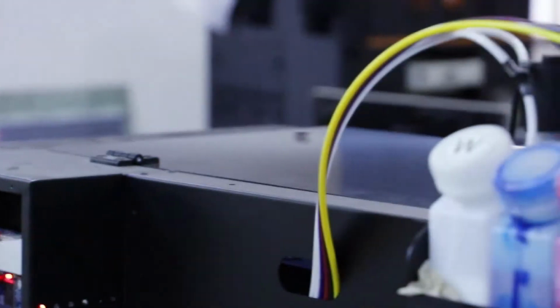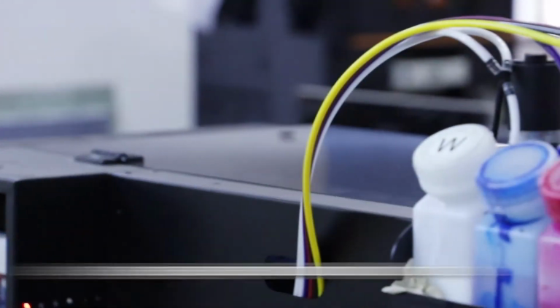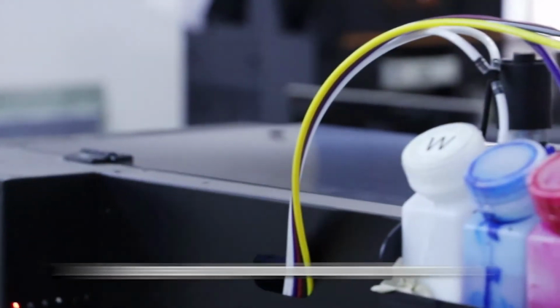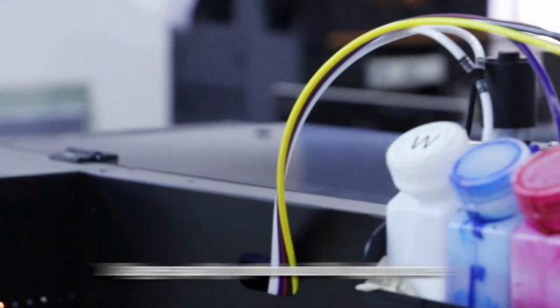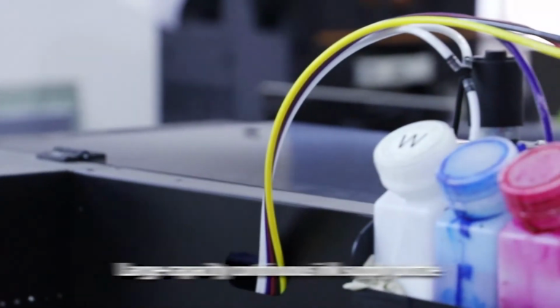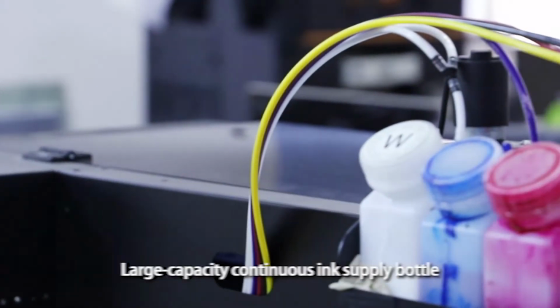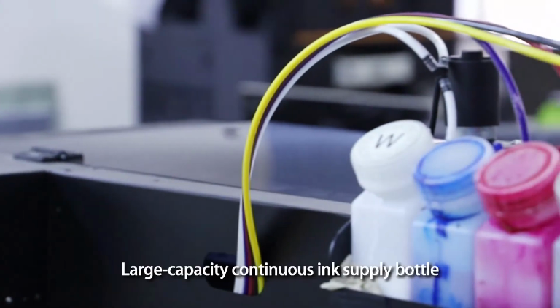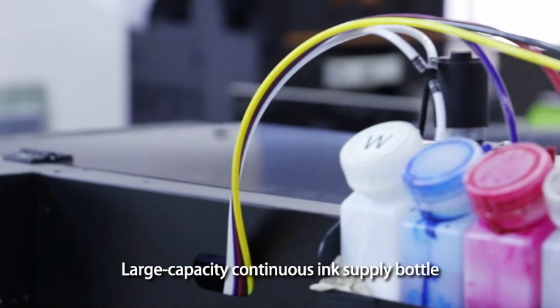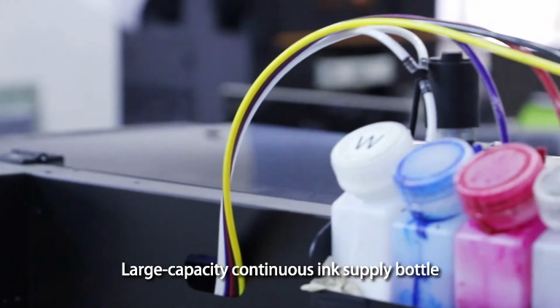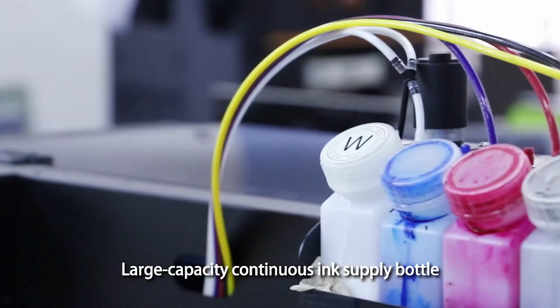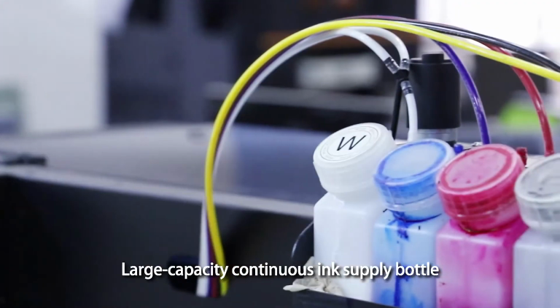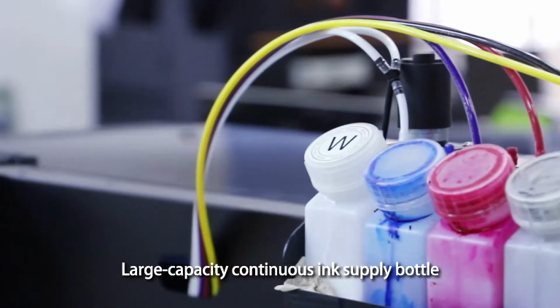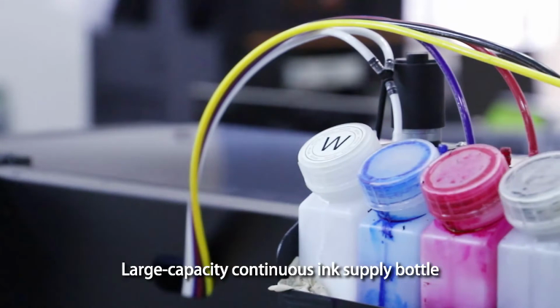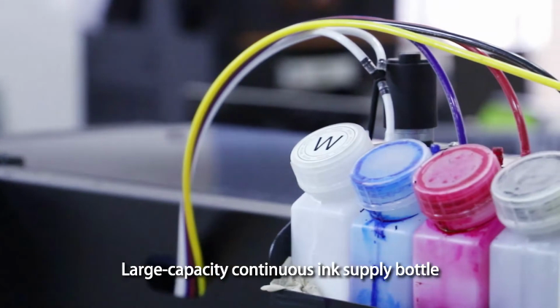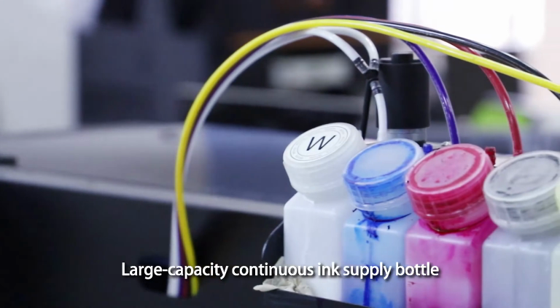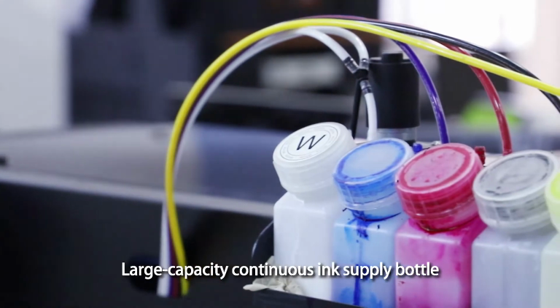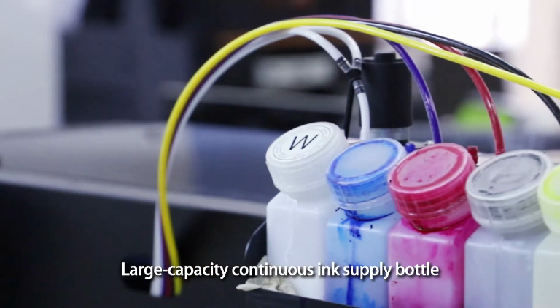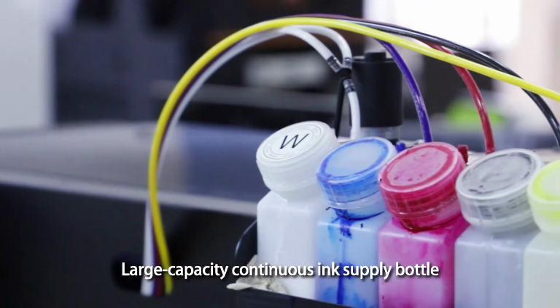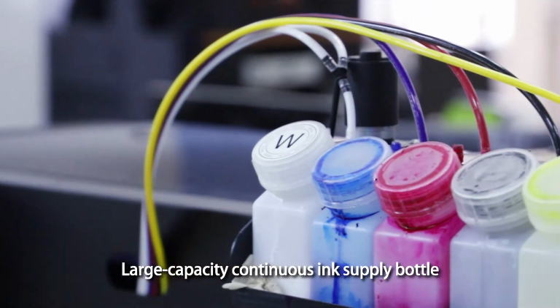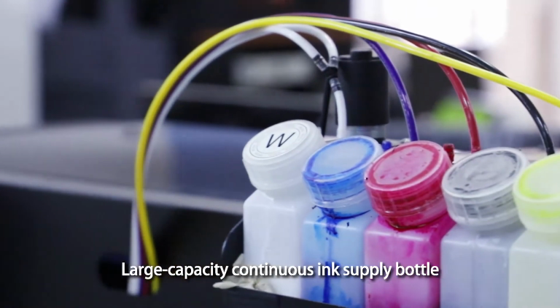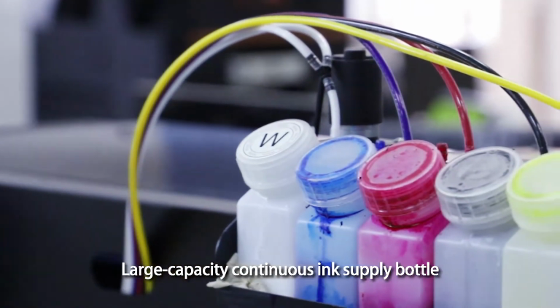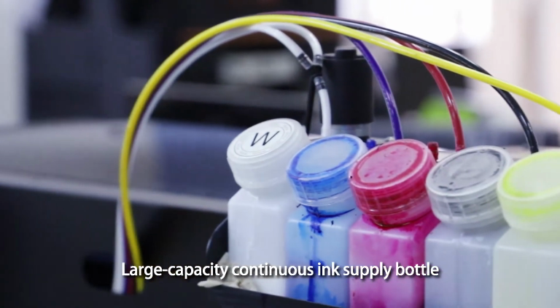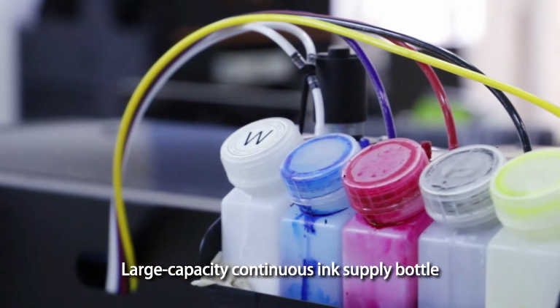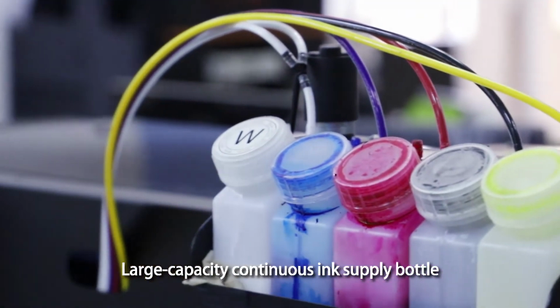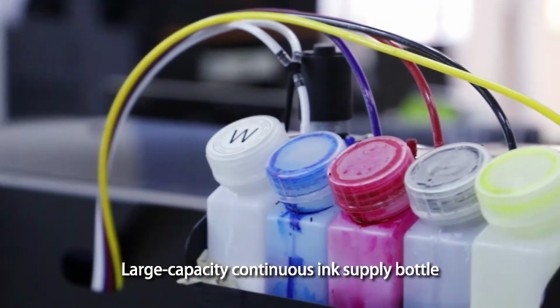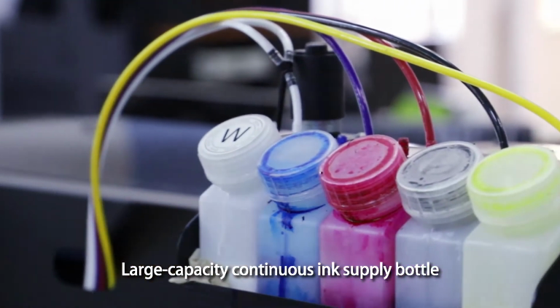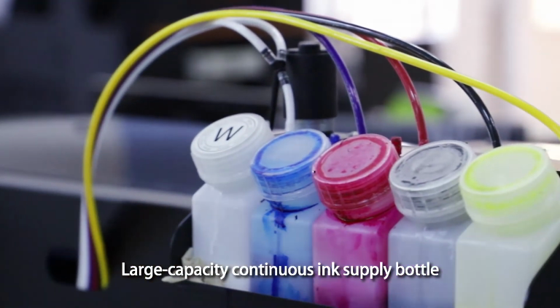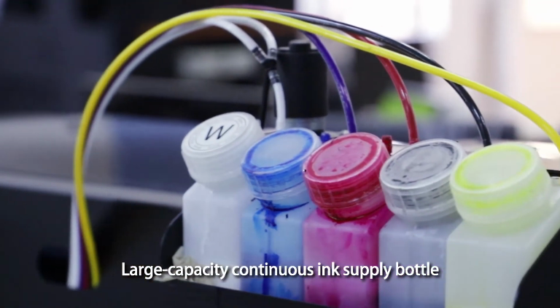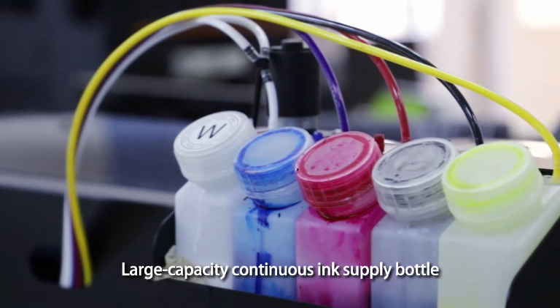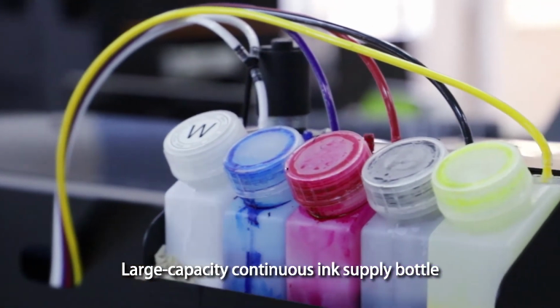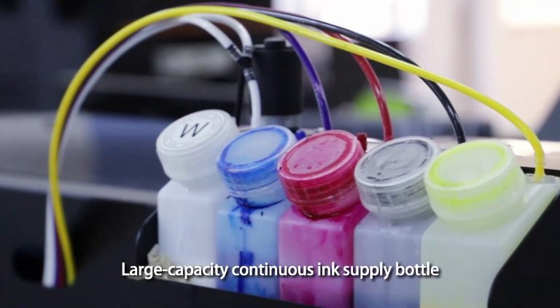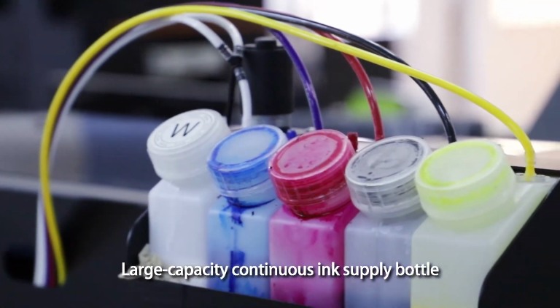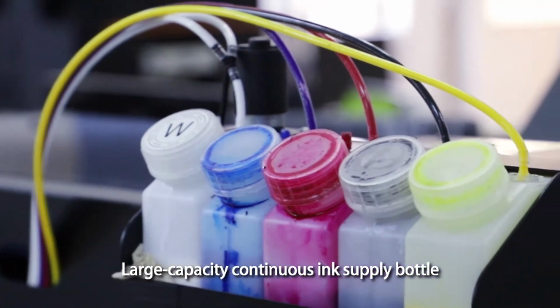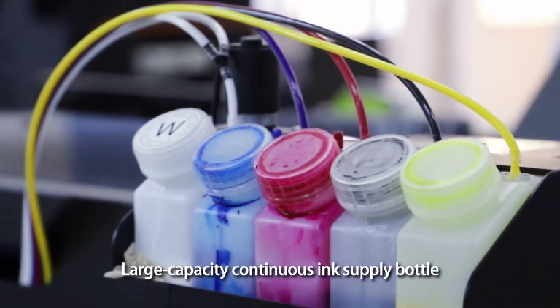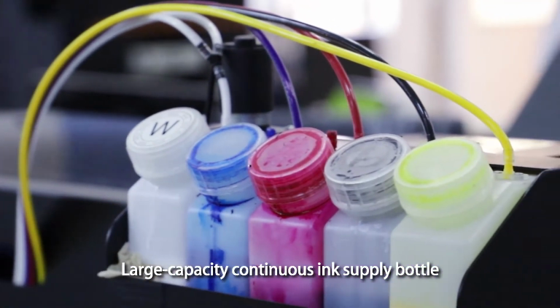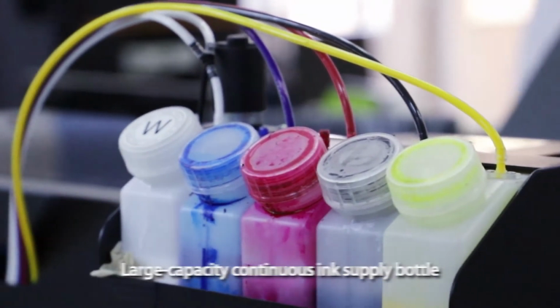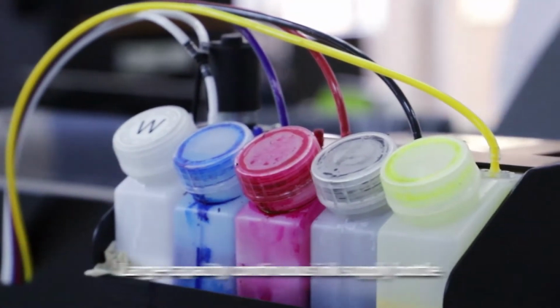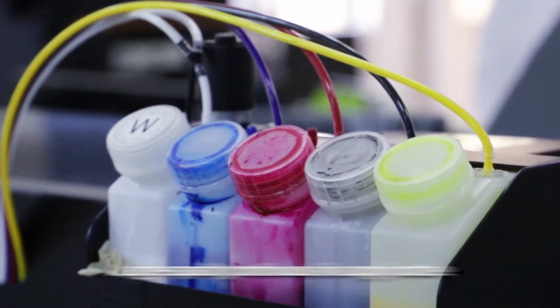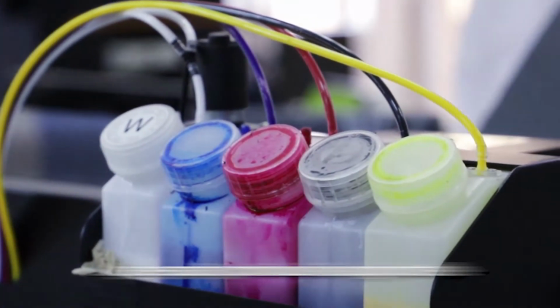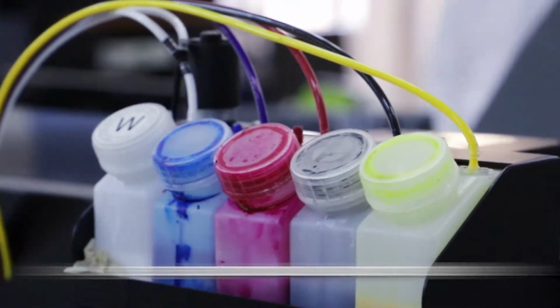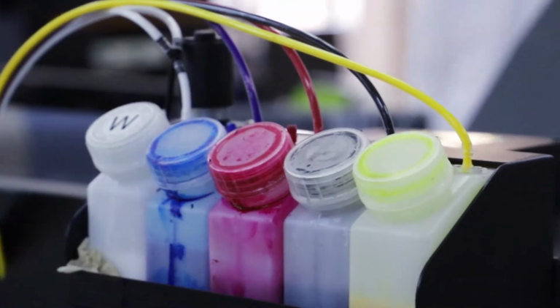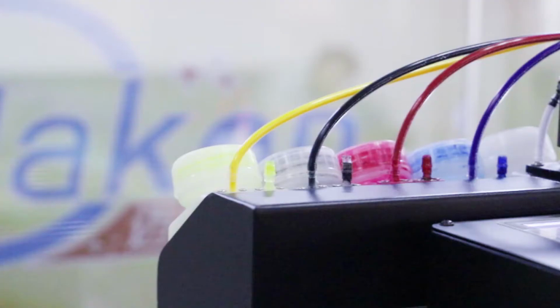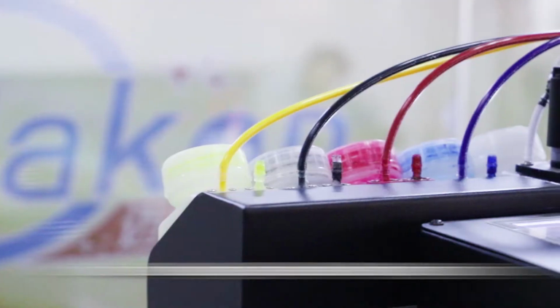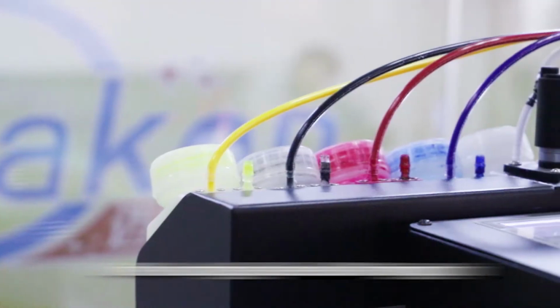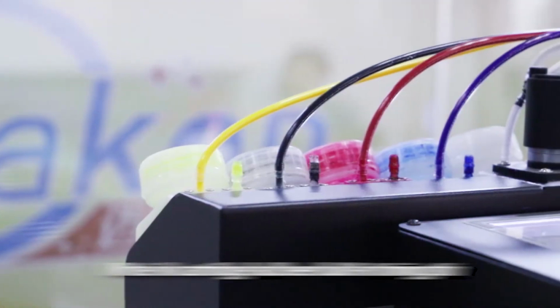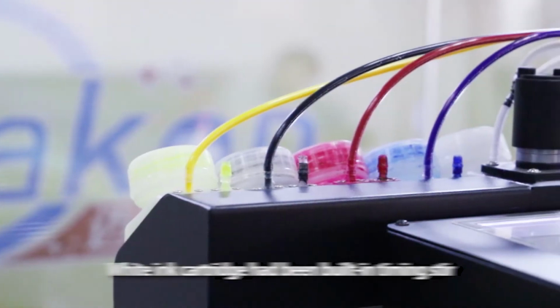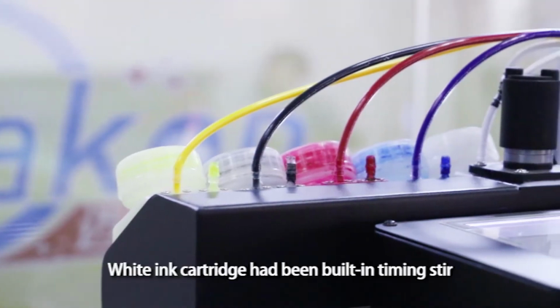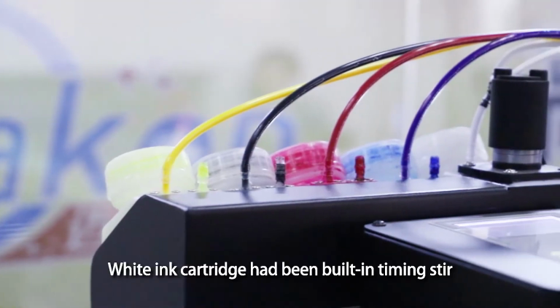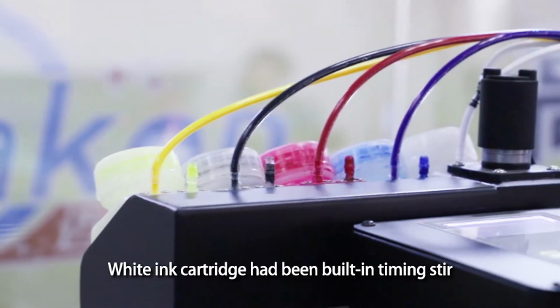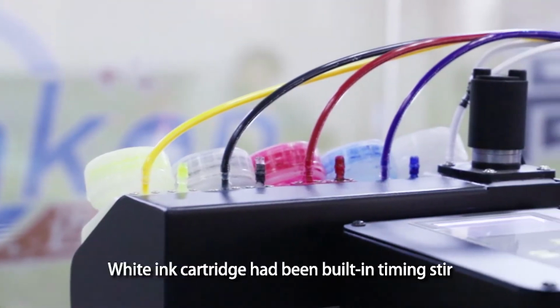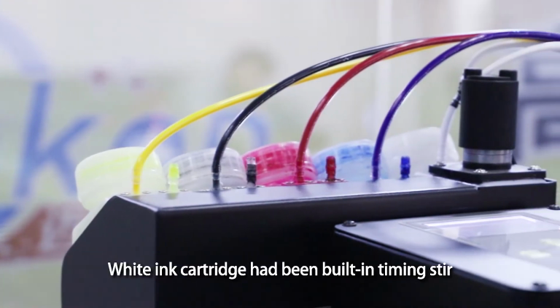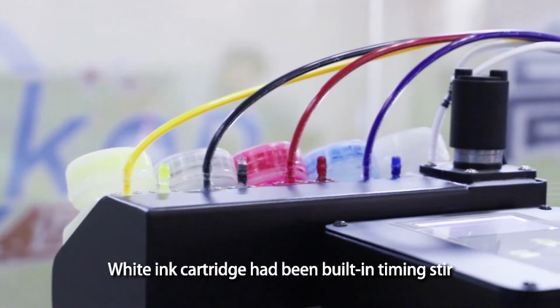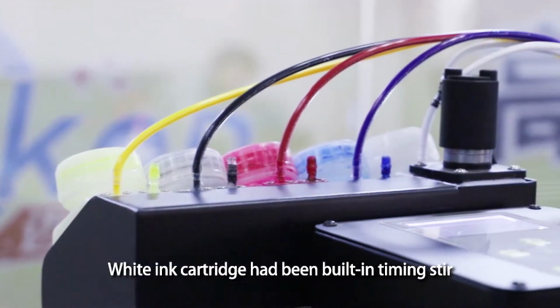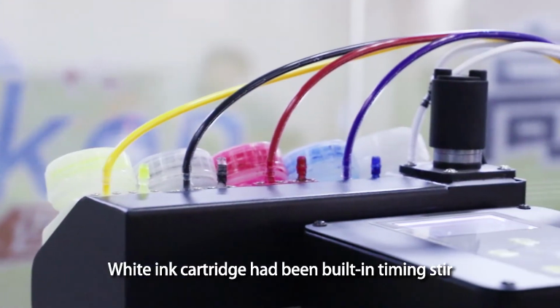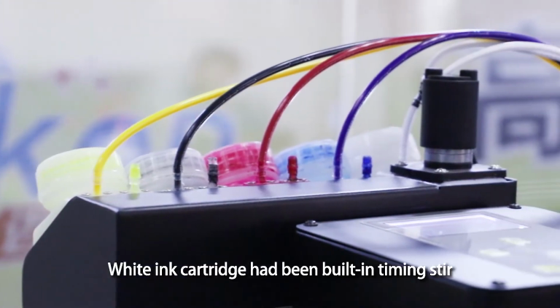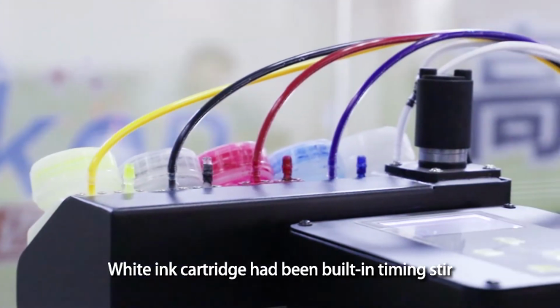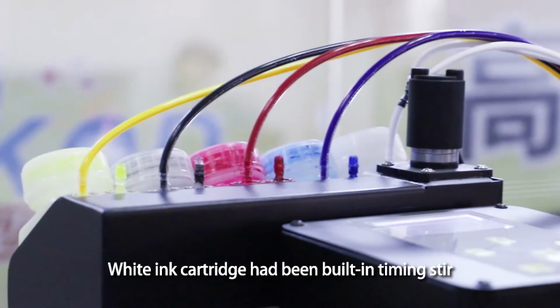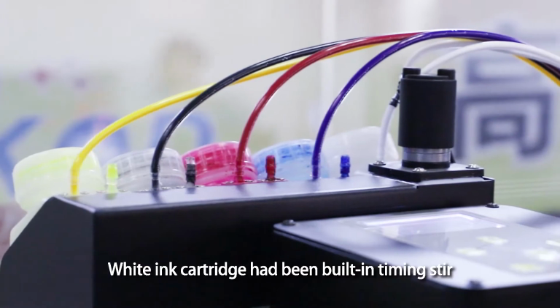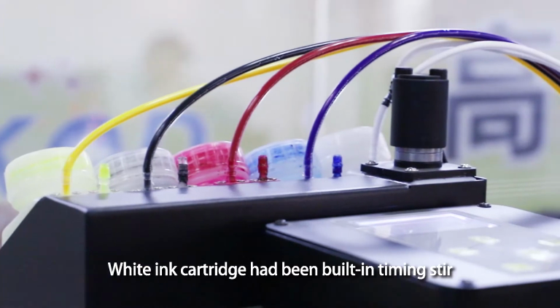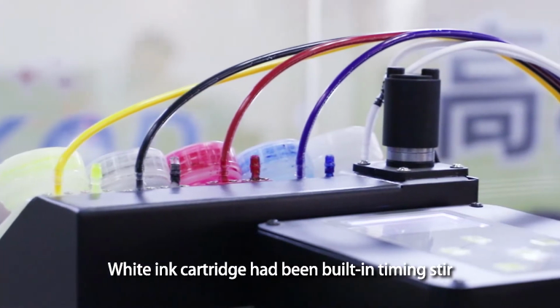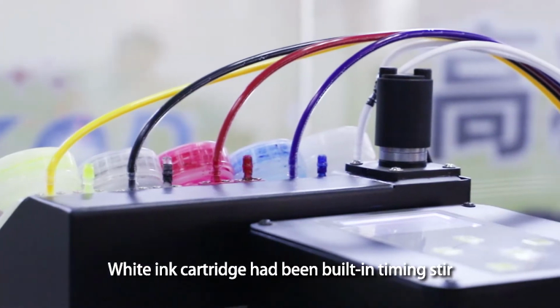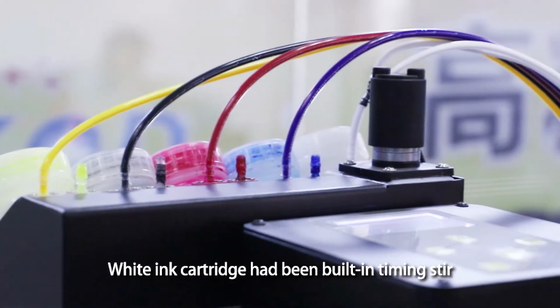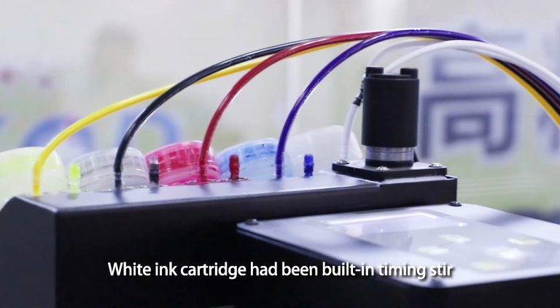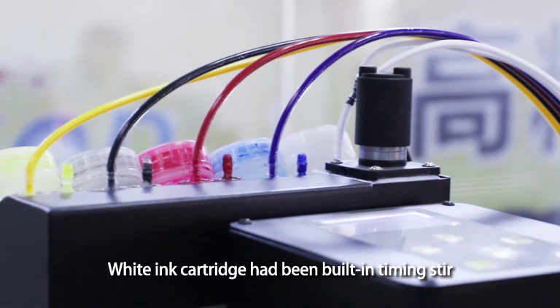Large capacity continuous ink supply bottle. White ink cartridge has a built-in timing stir function.